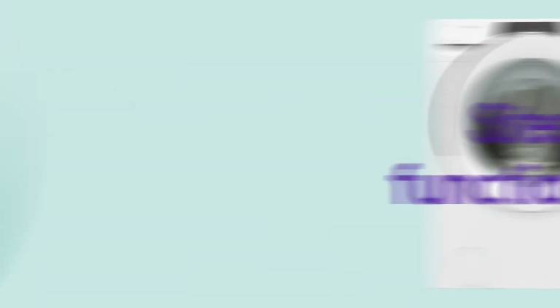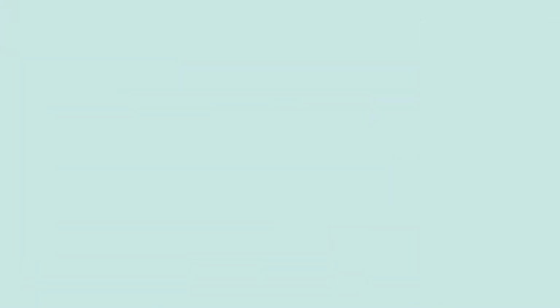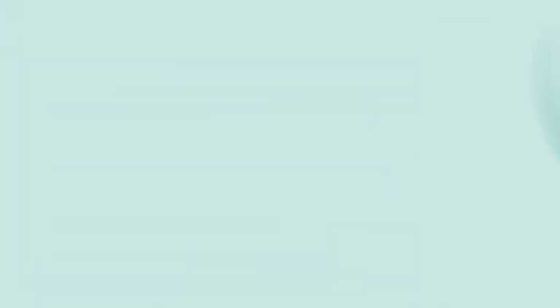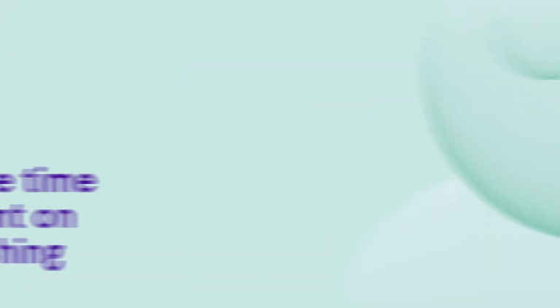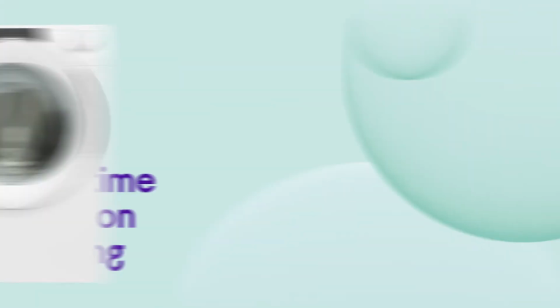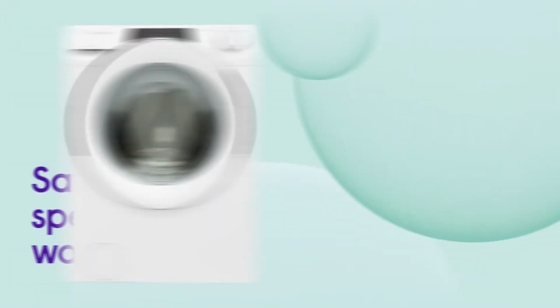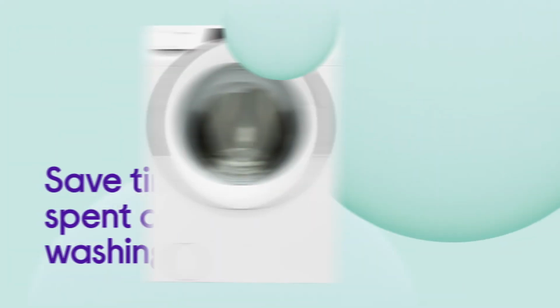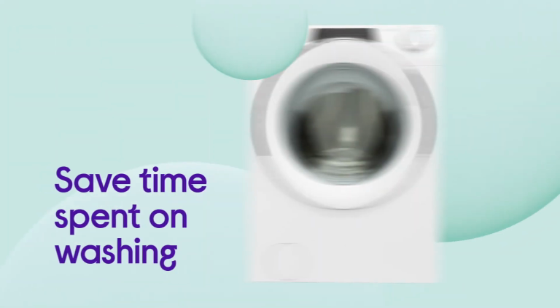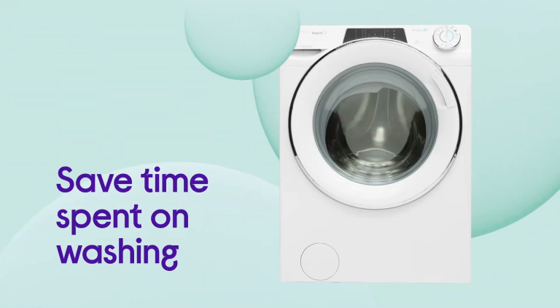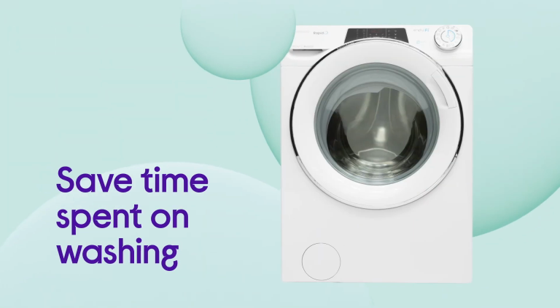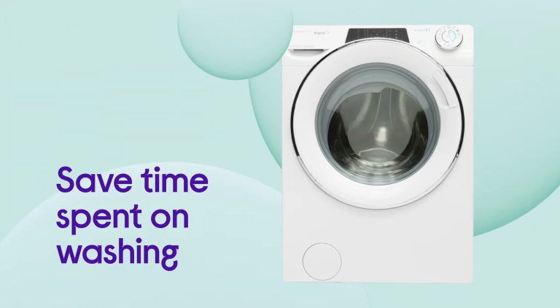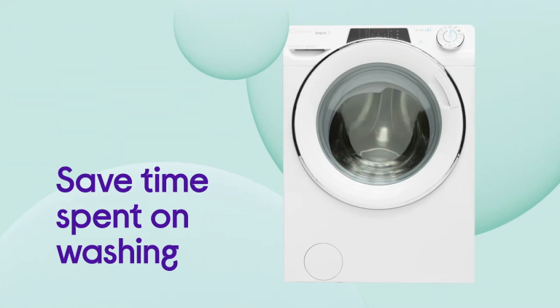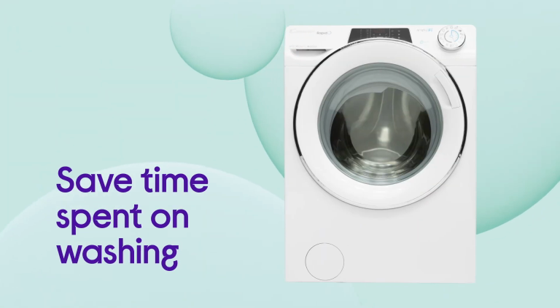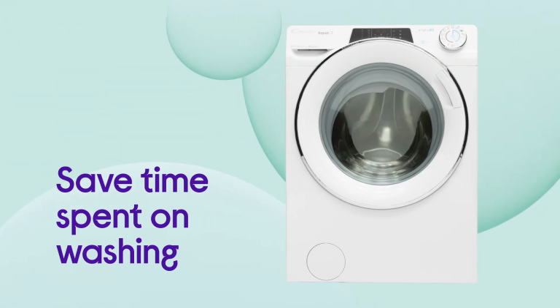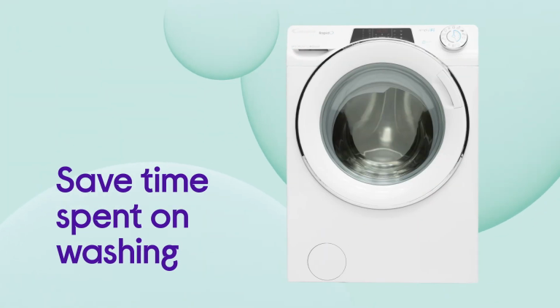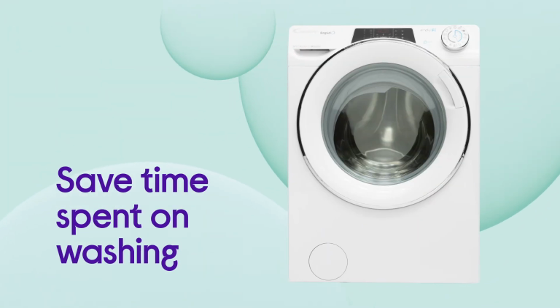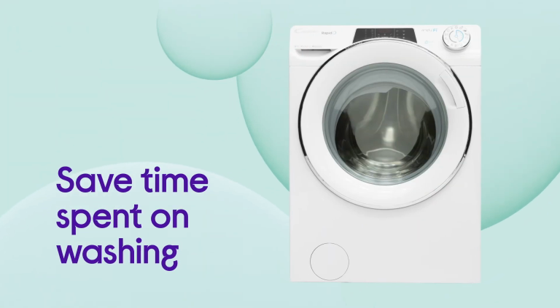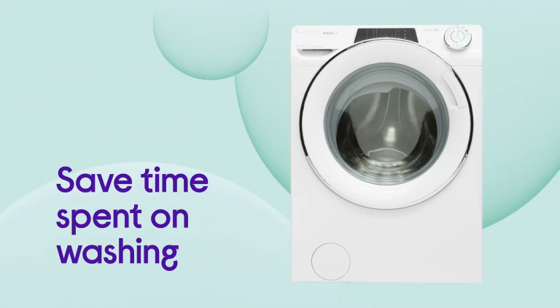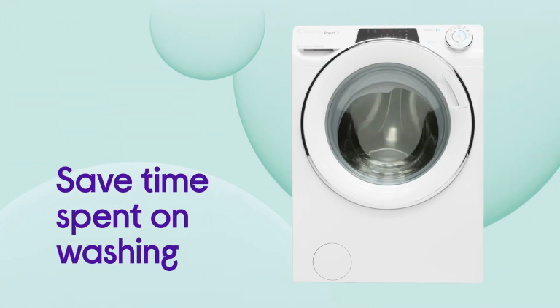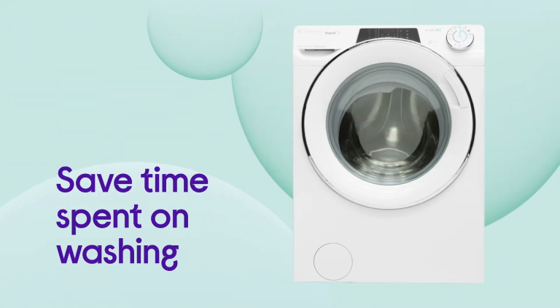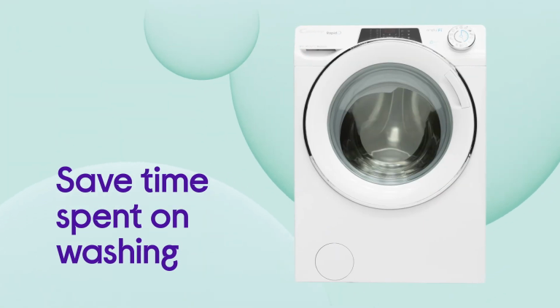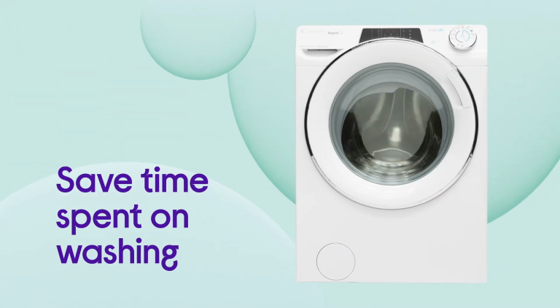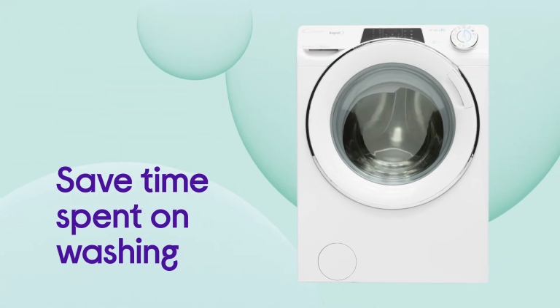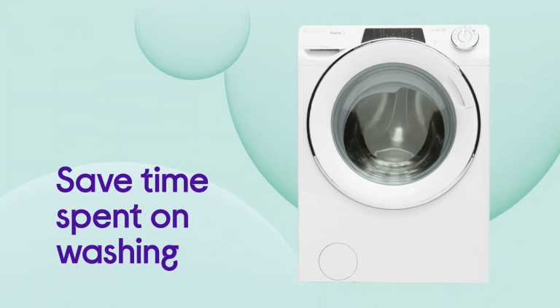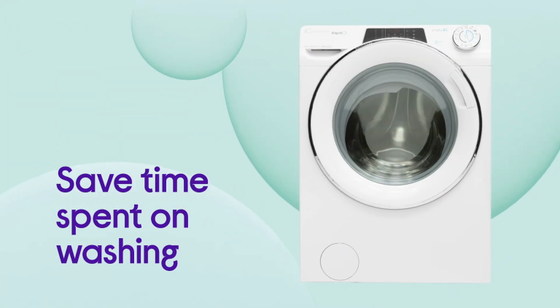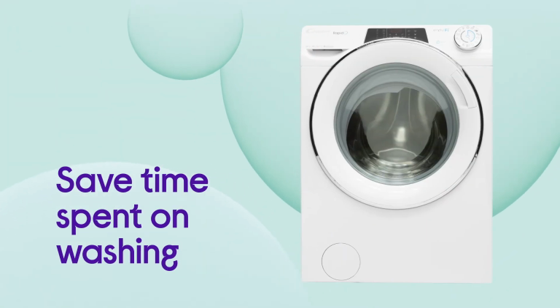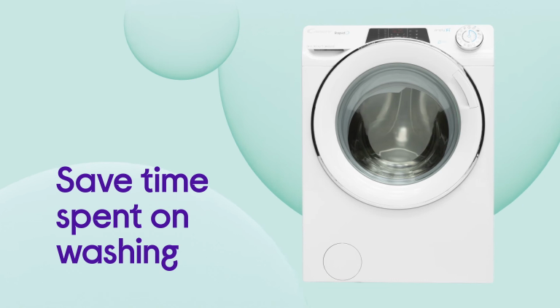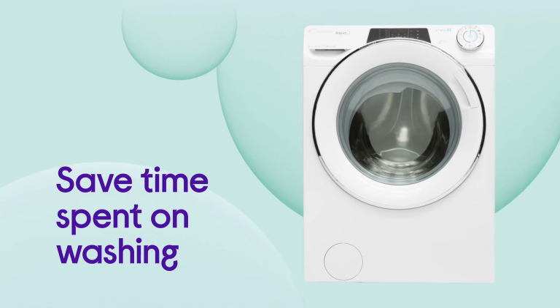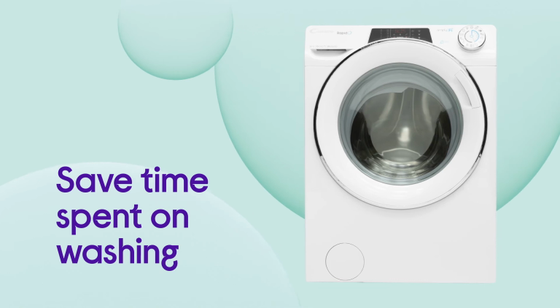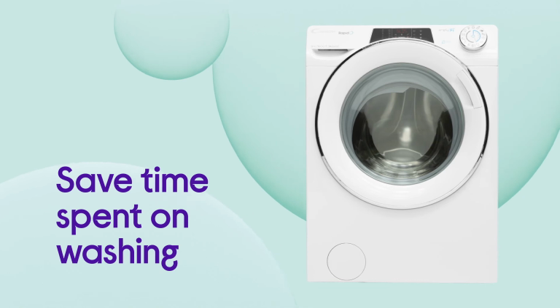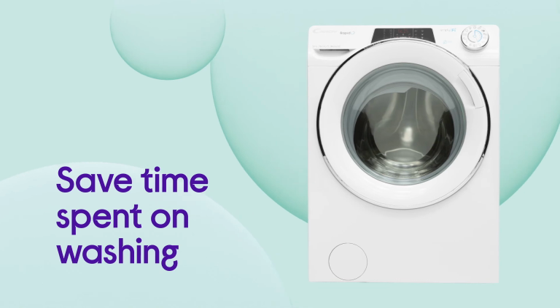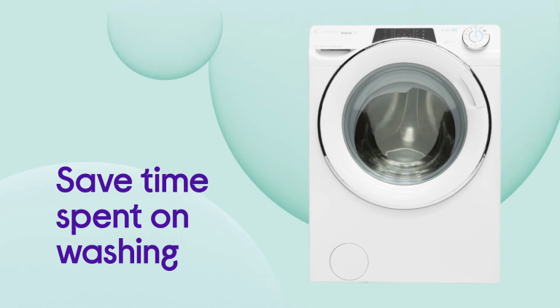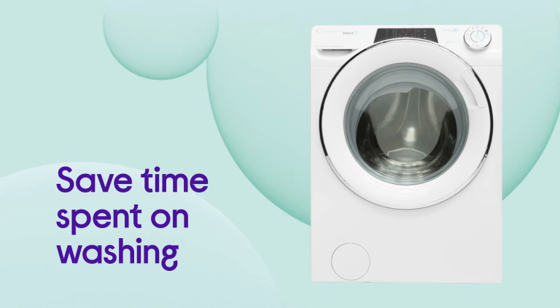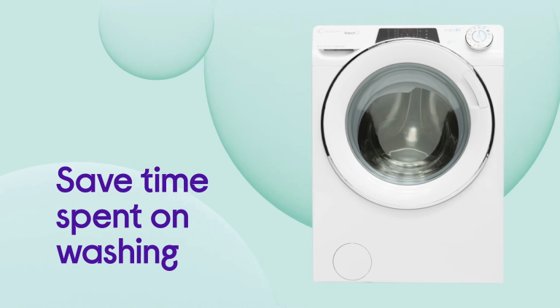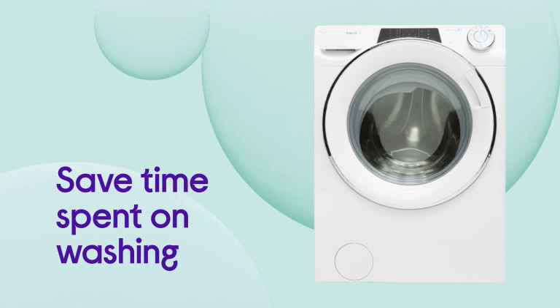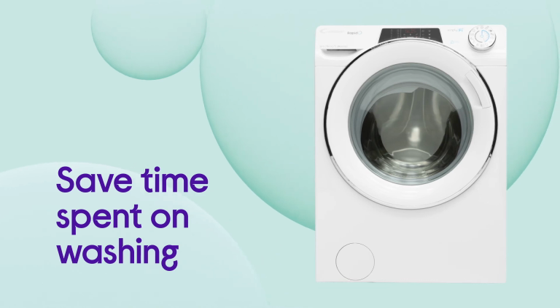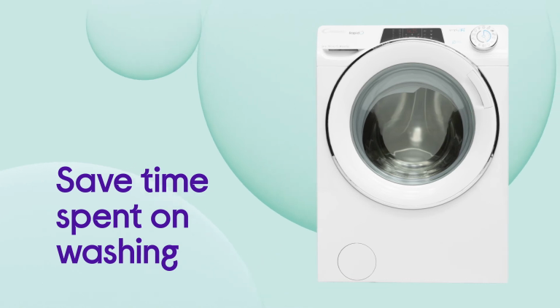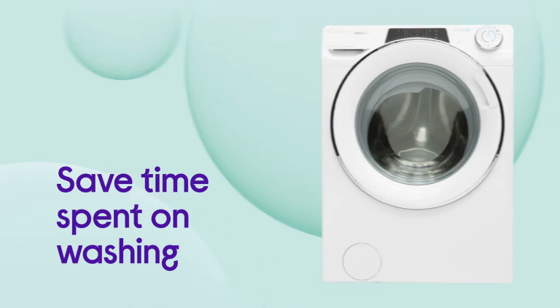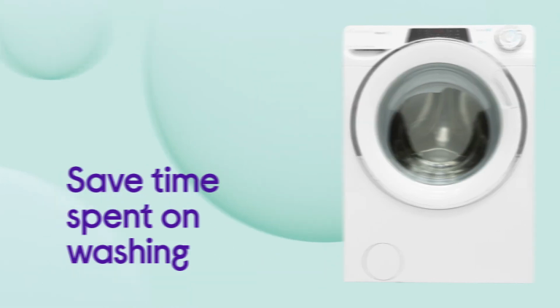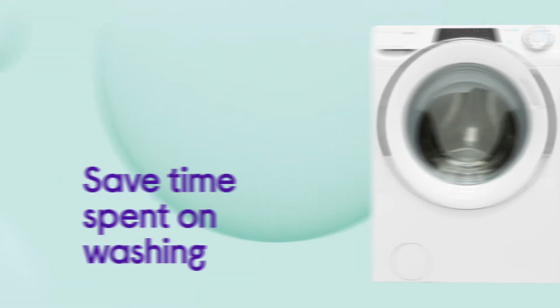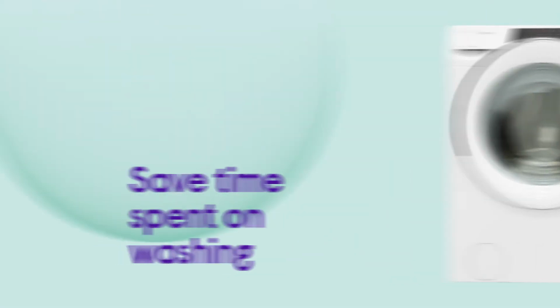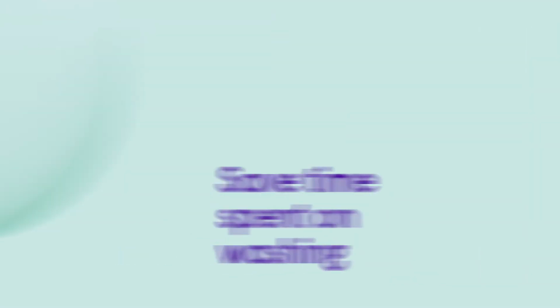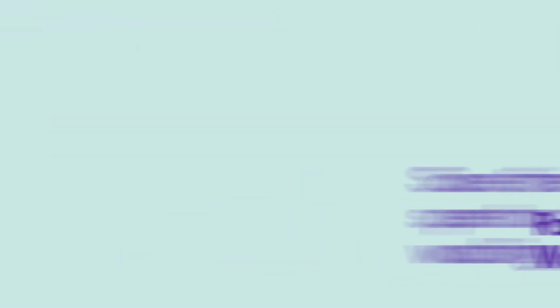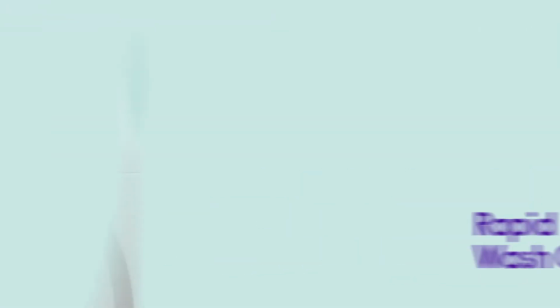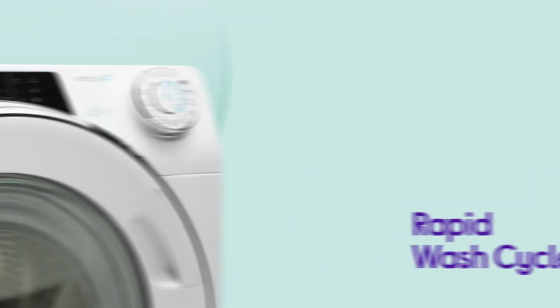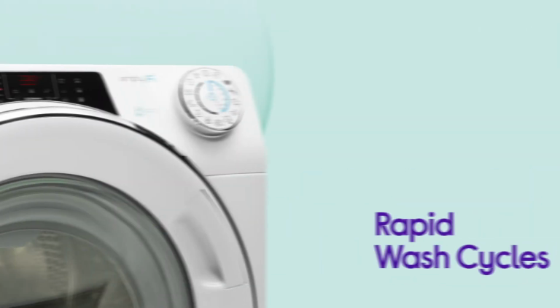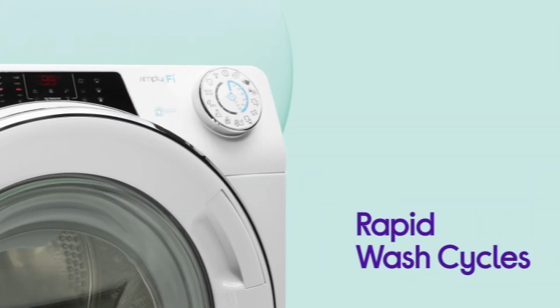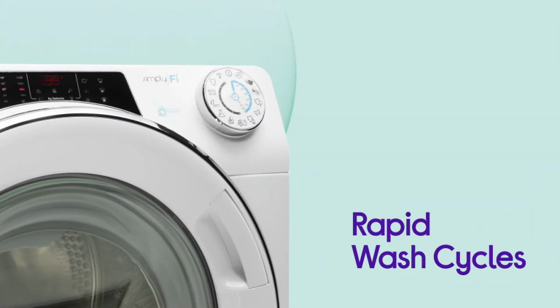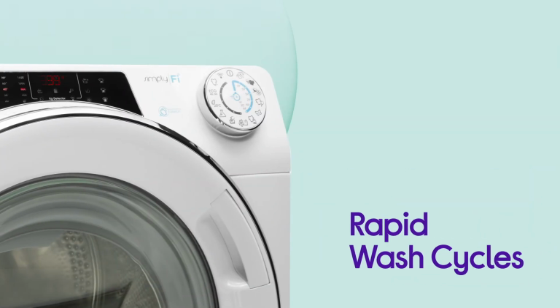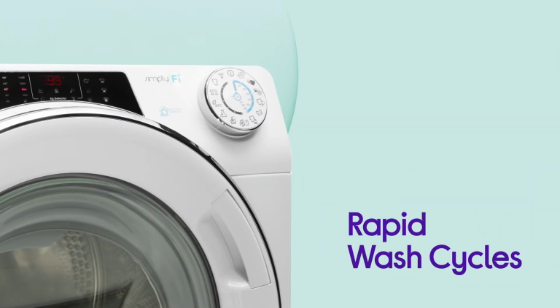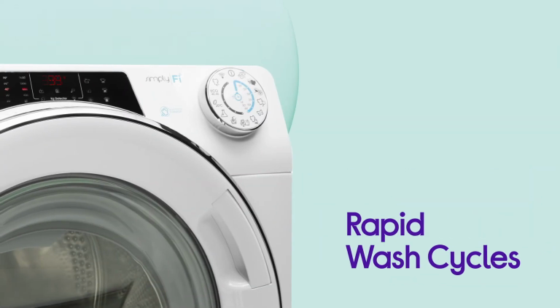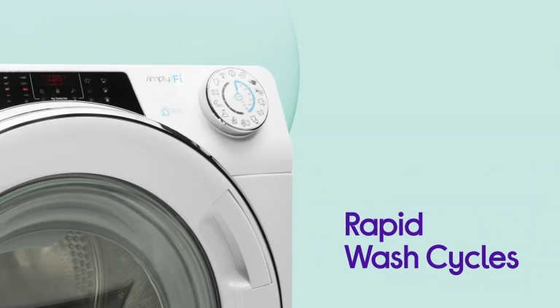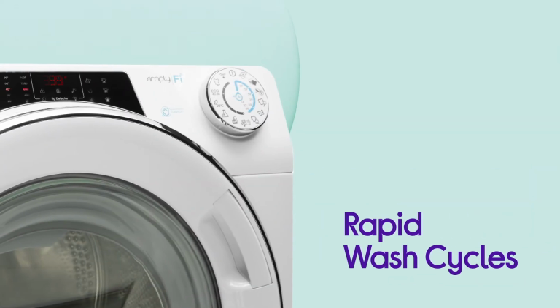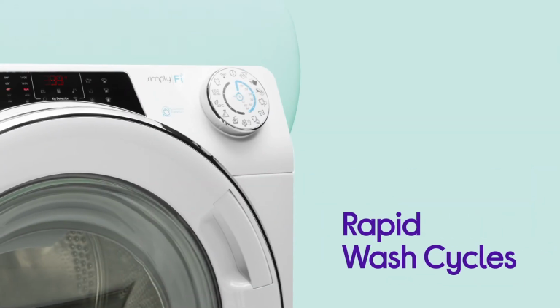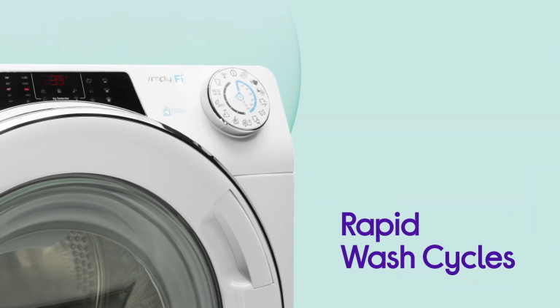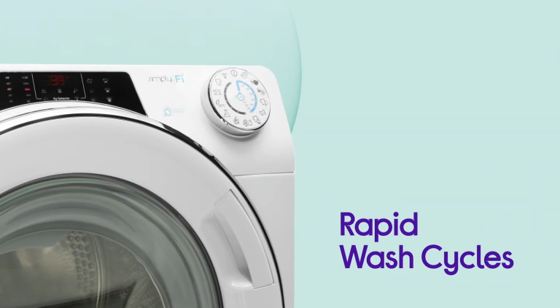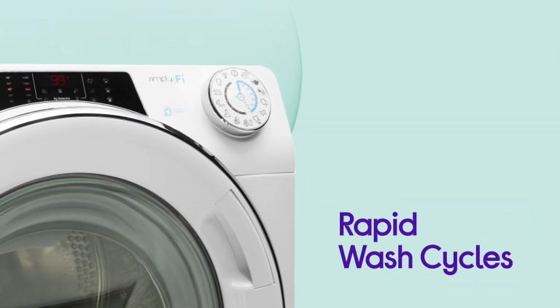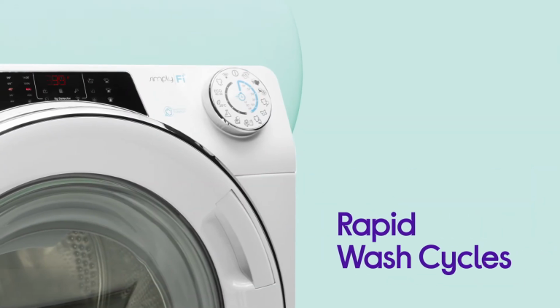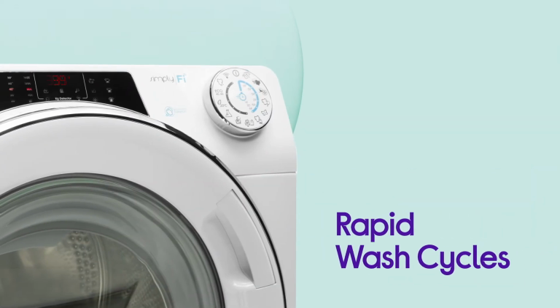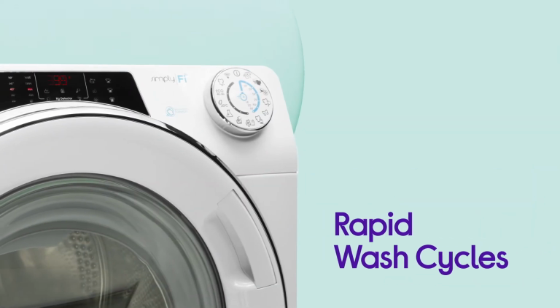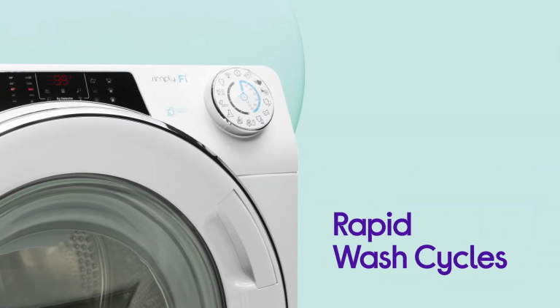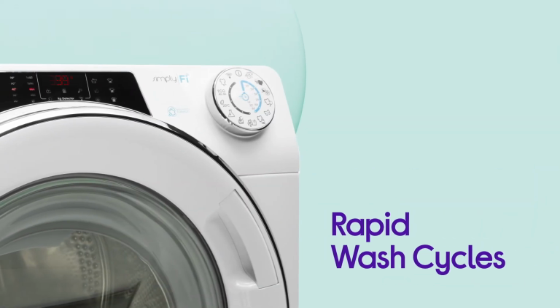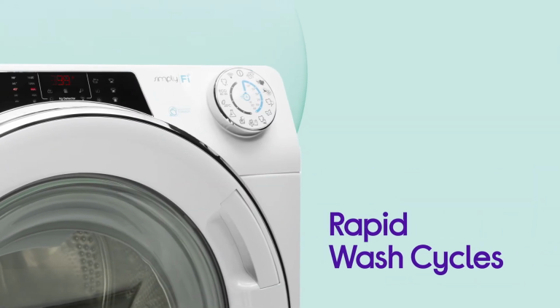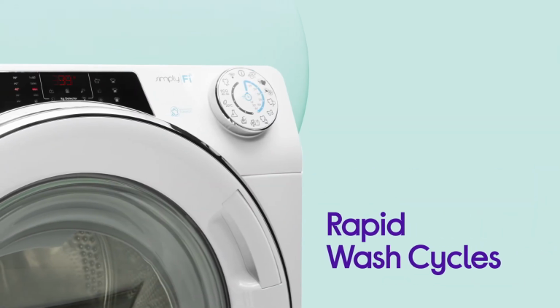Save time spent on washing when you're in a rush and avoid waiting around with quick cleaning from the rapid wash cycles.